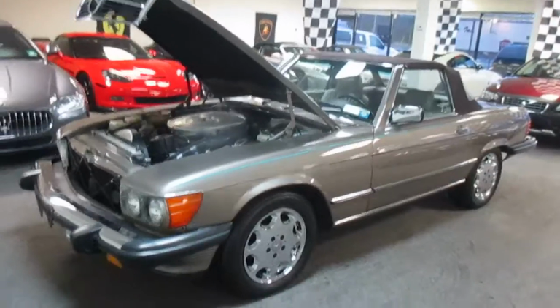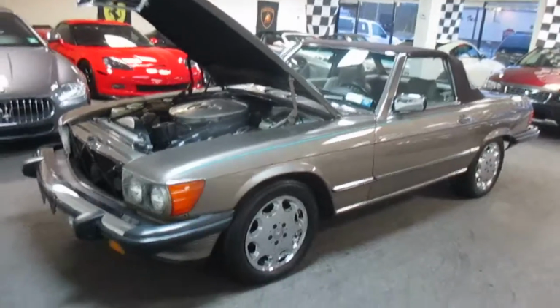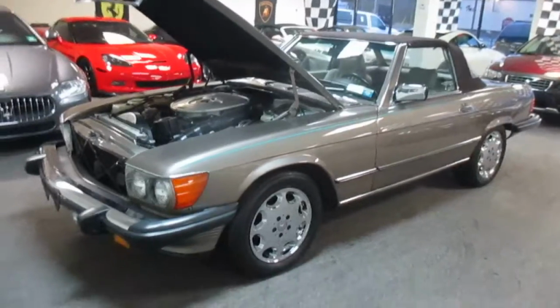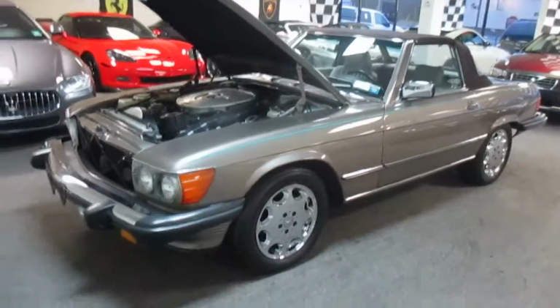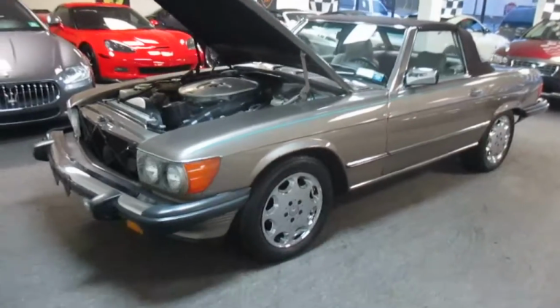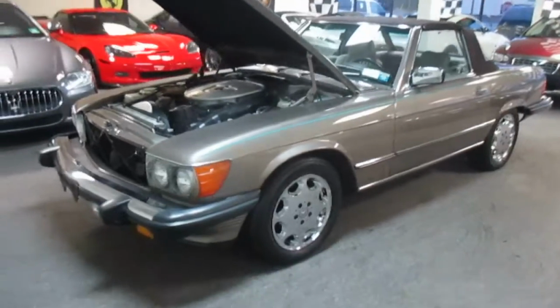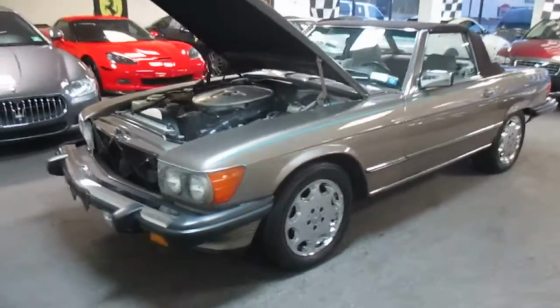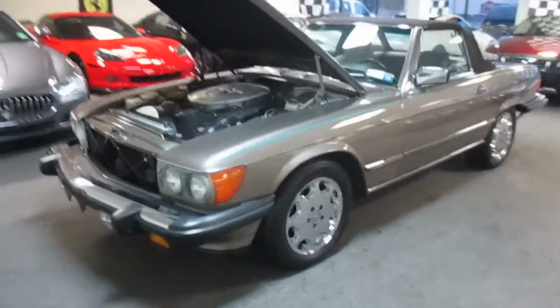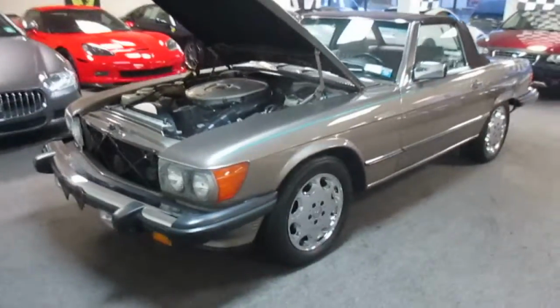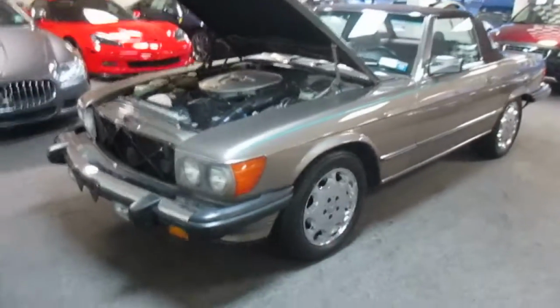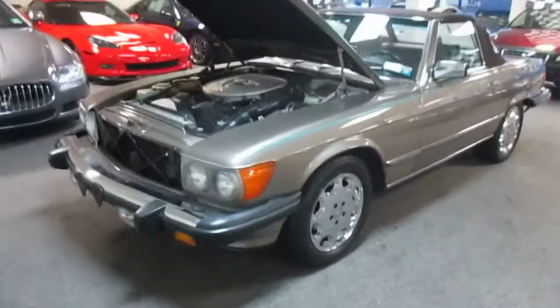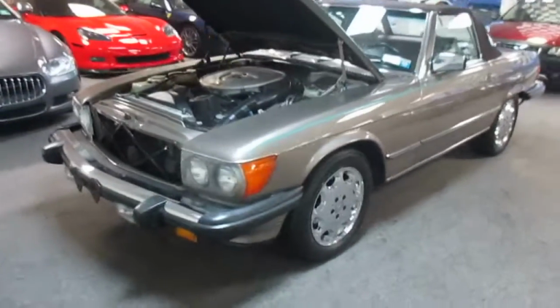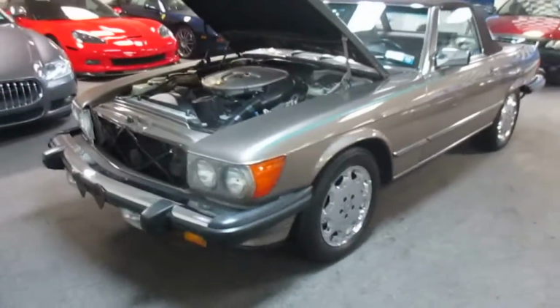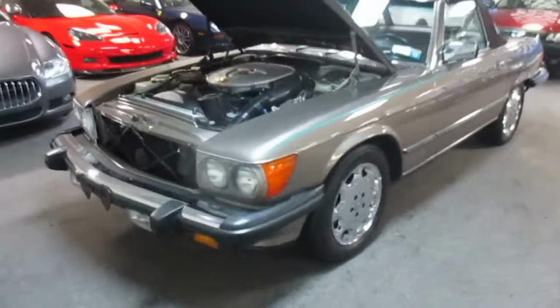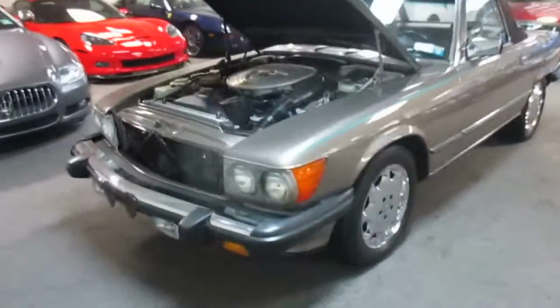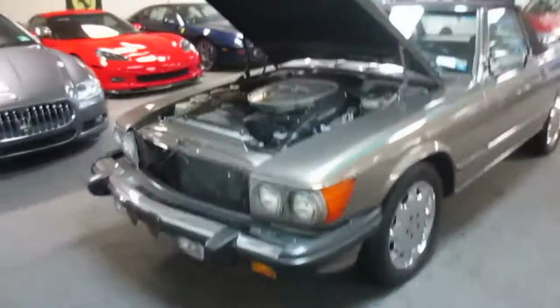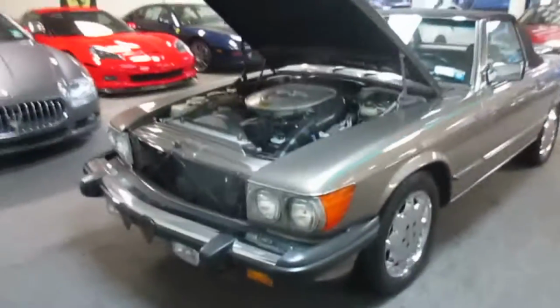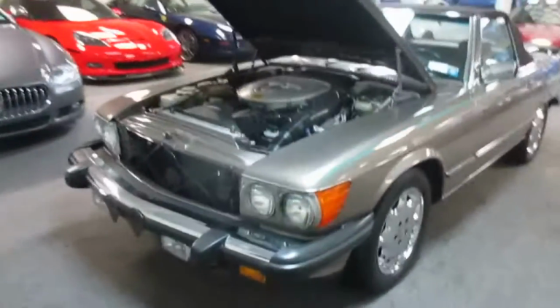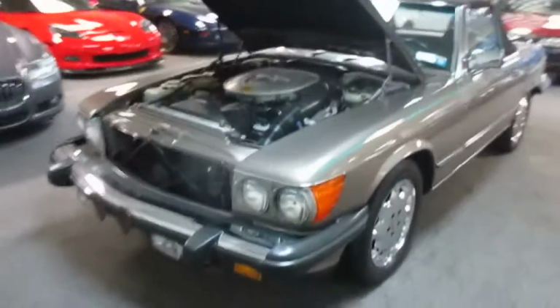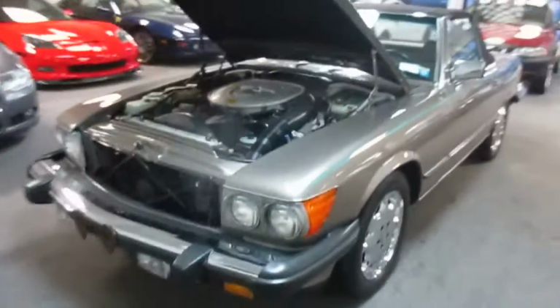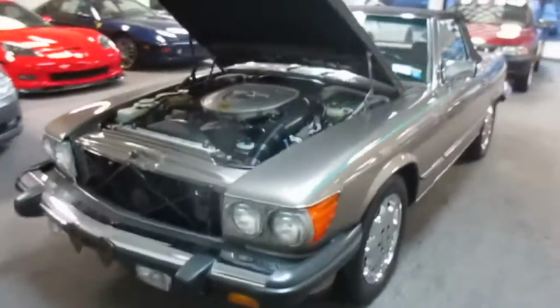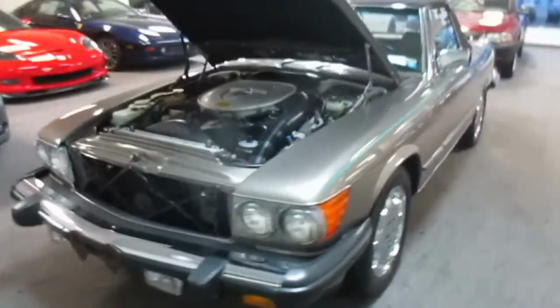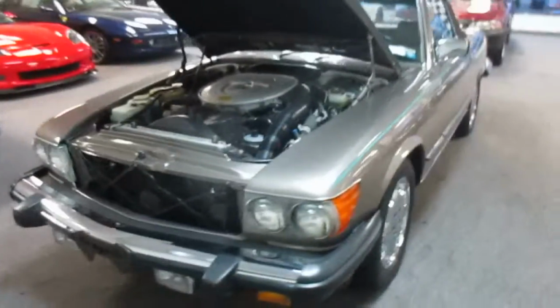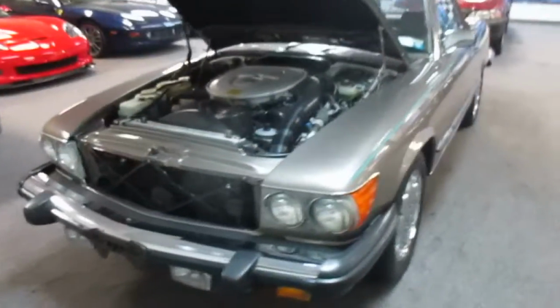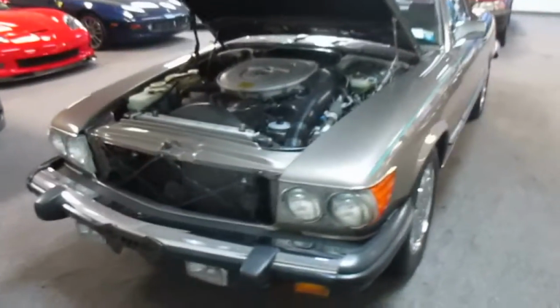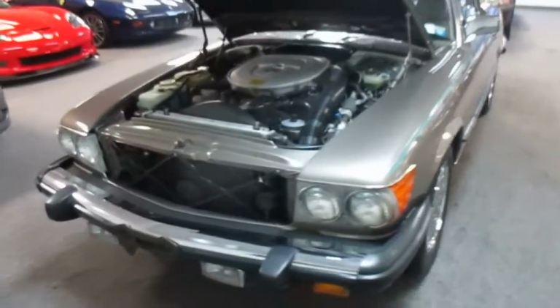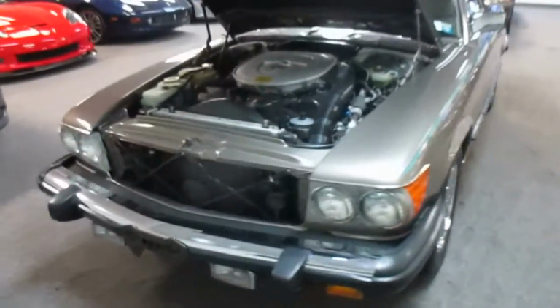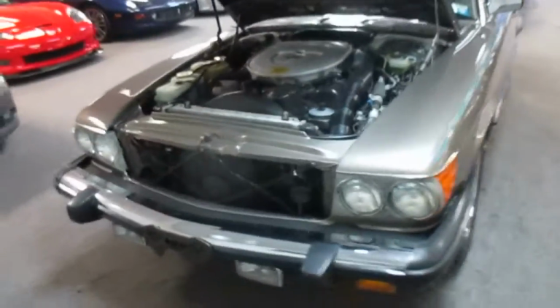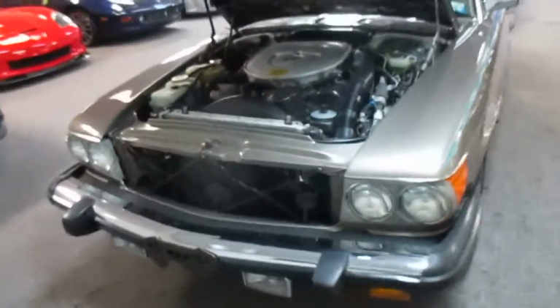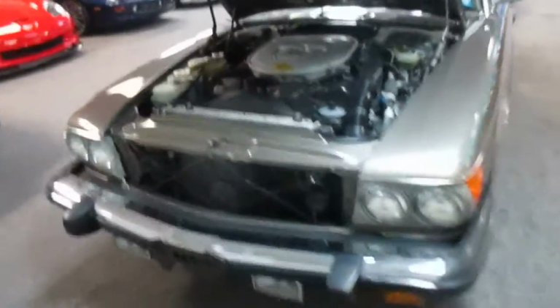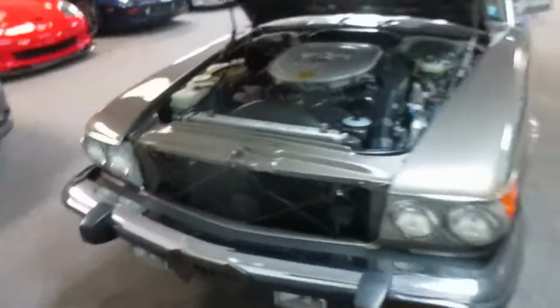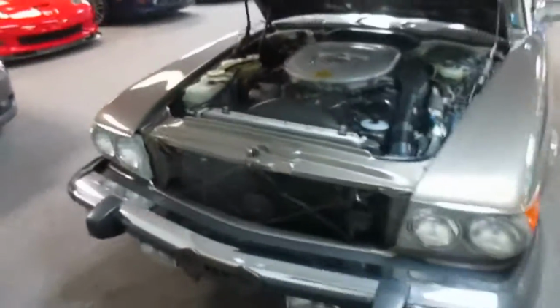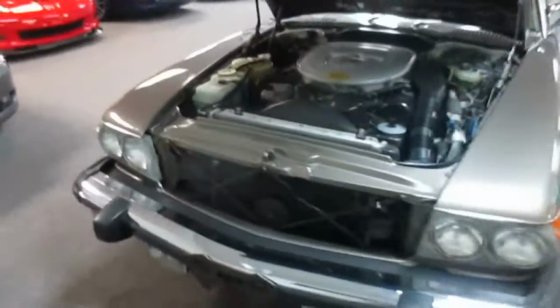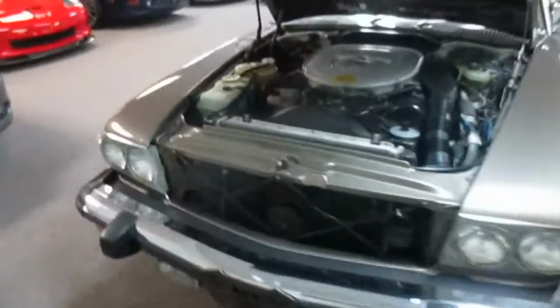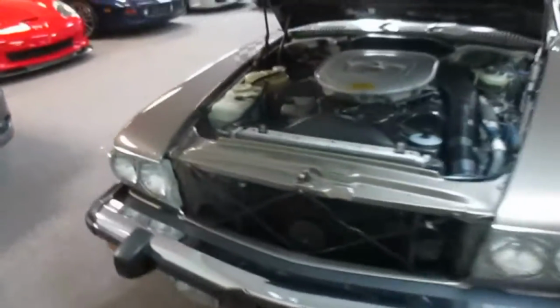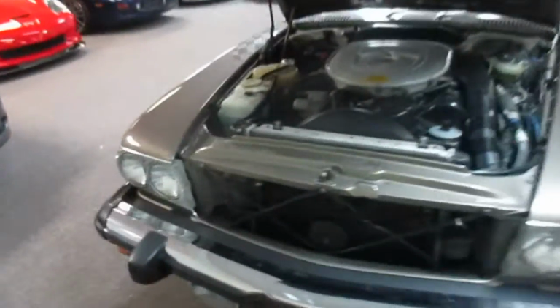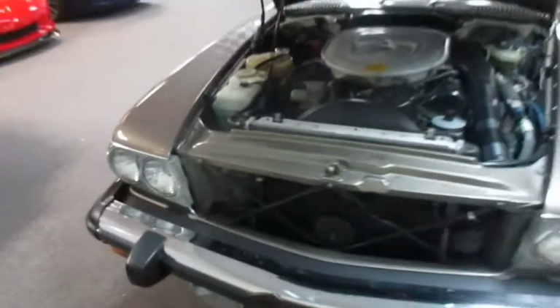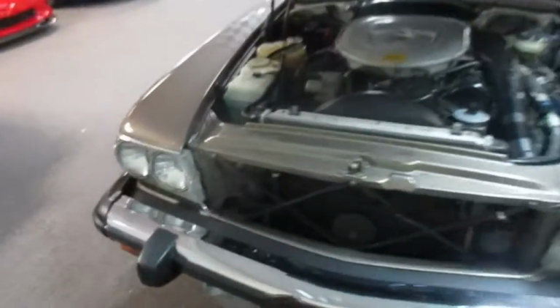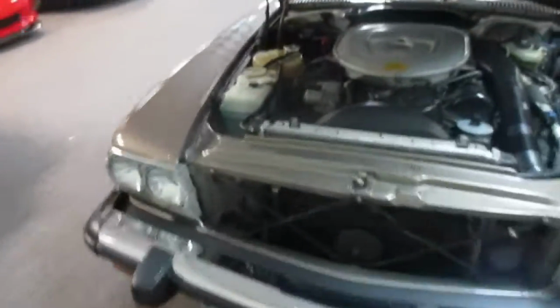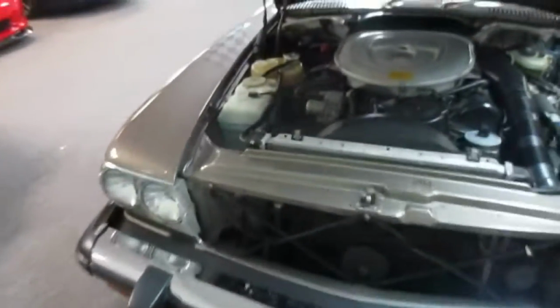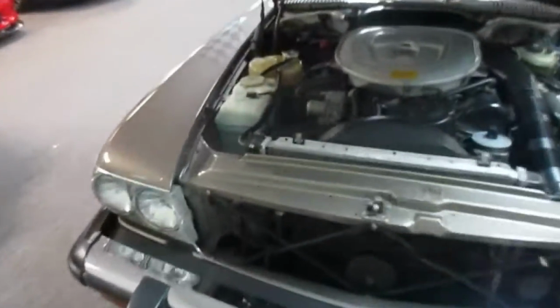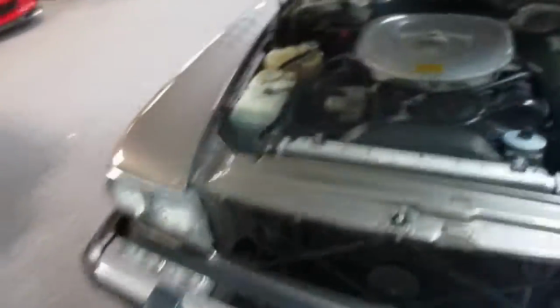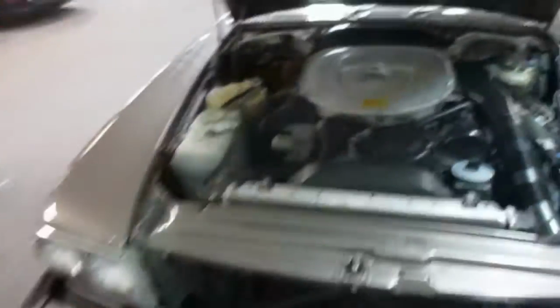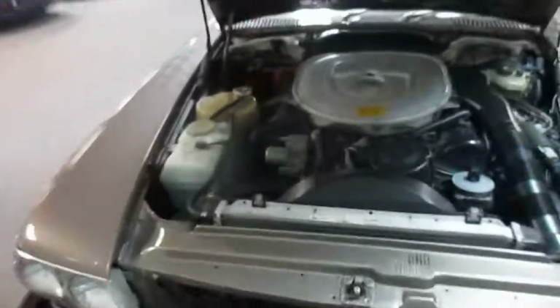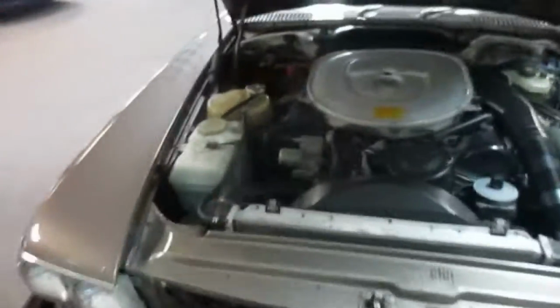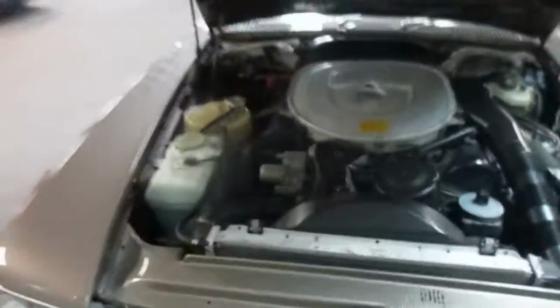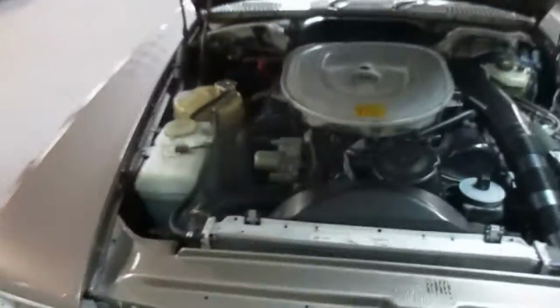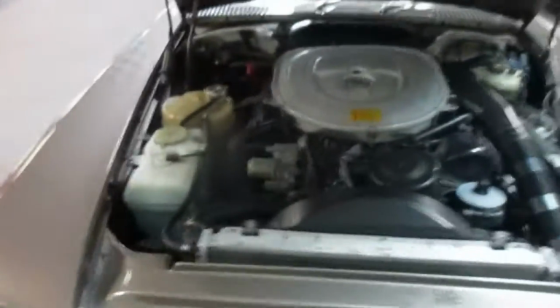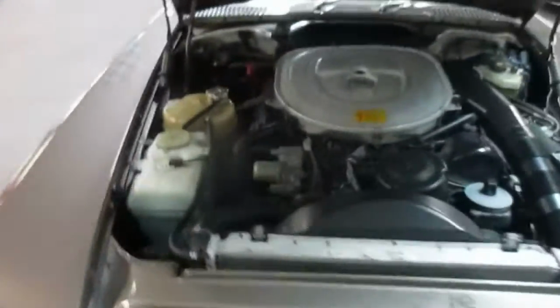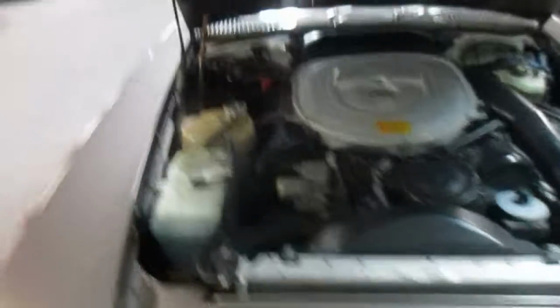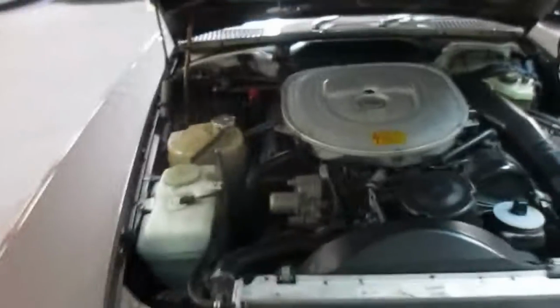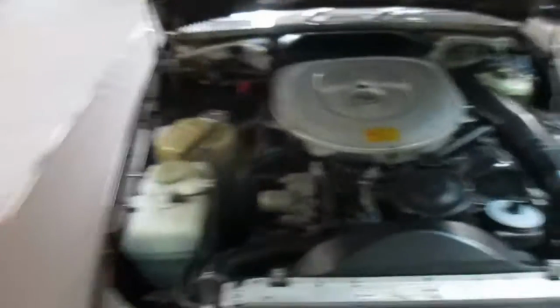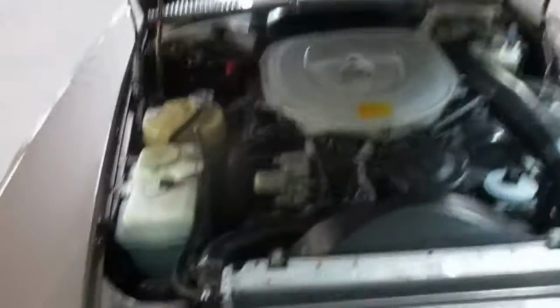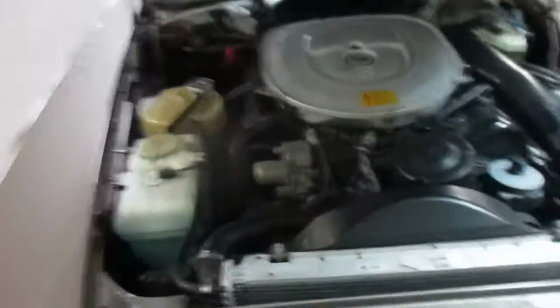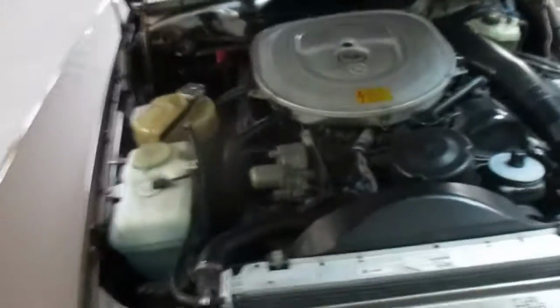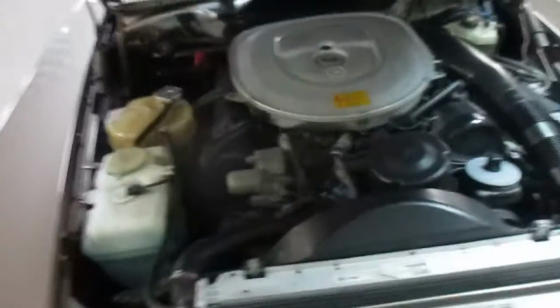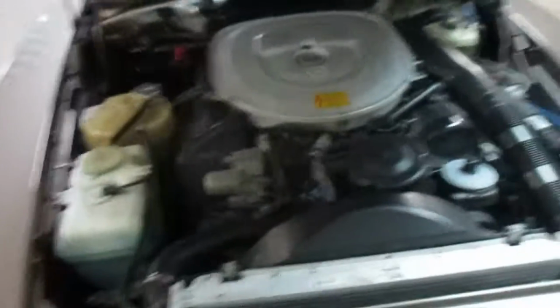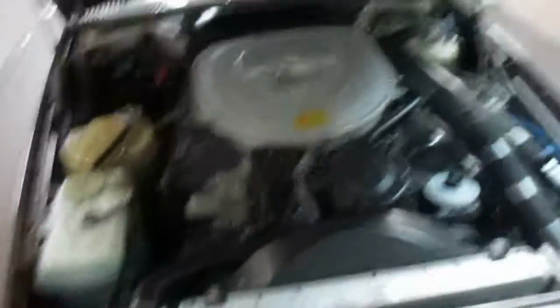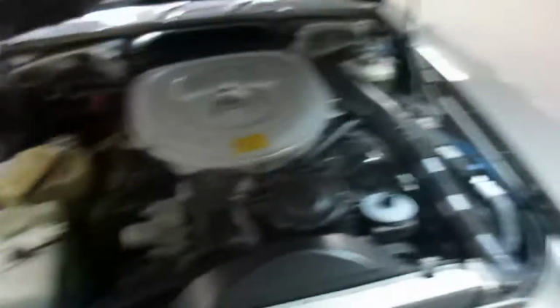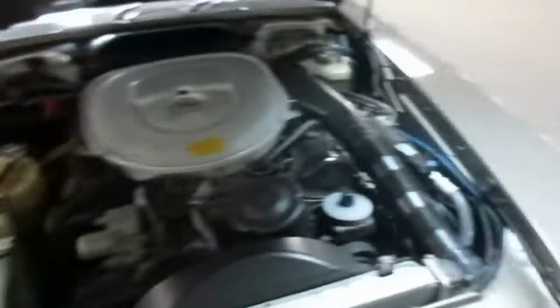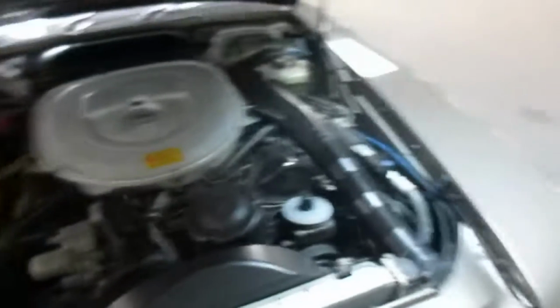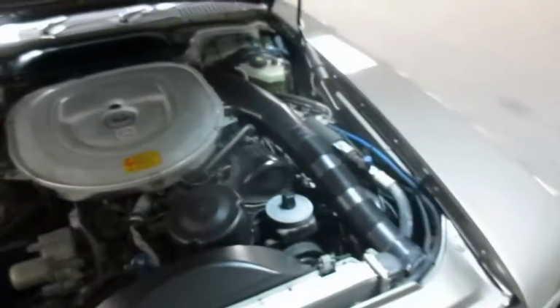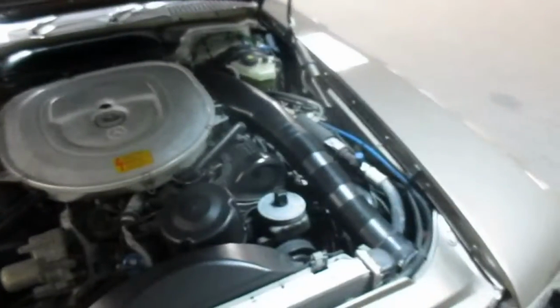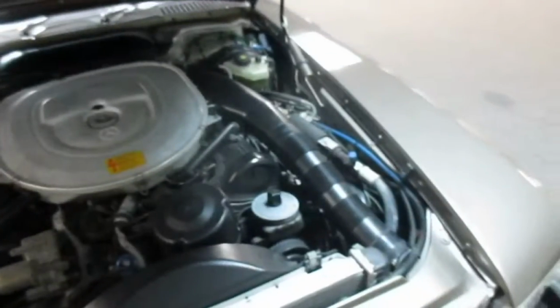This is our video walk around of our 1987 Mercedes 560 SL. This car is in absolutely pristine condition.